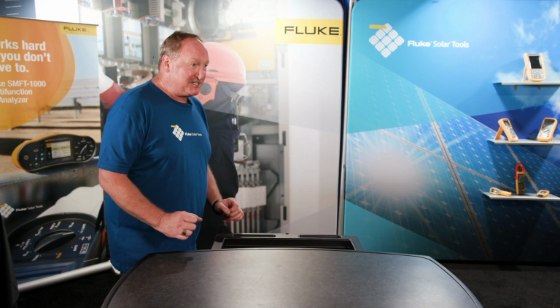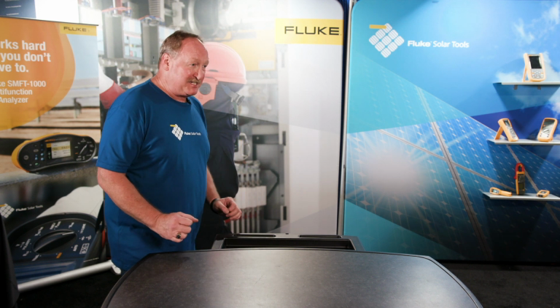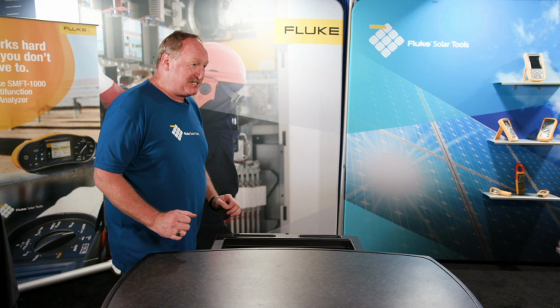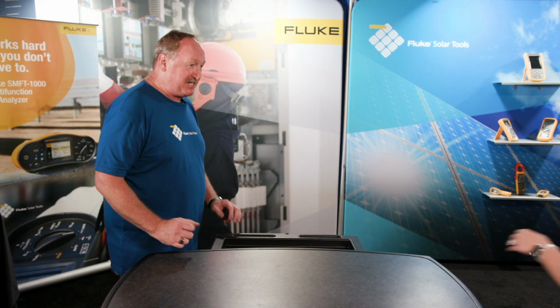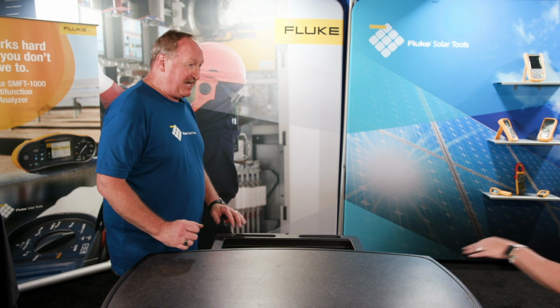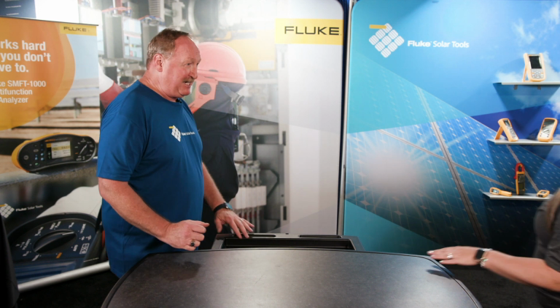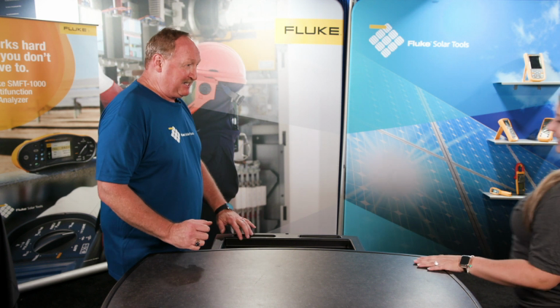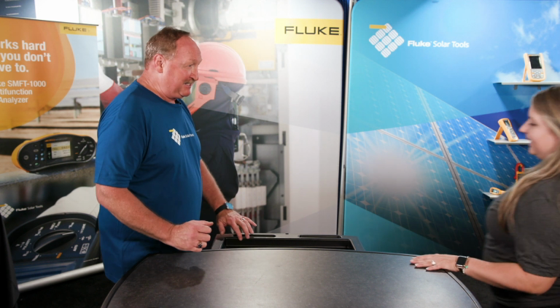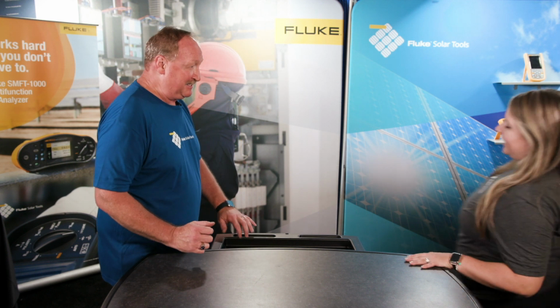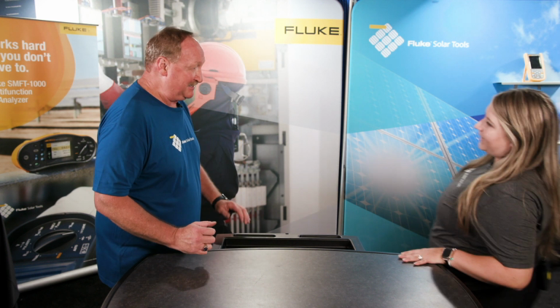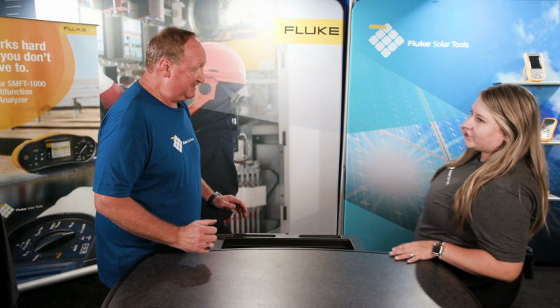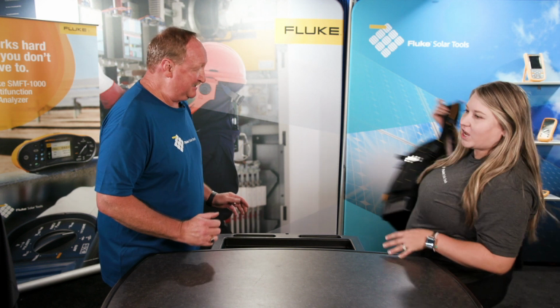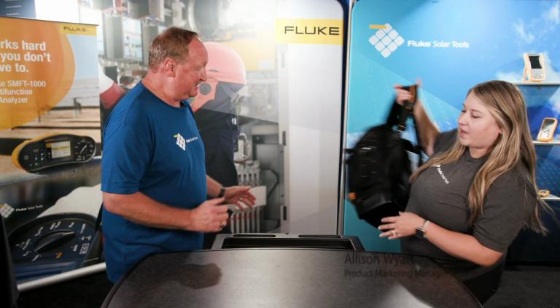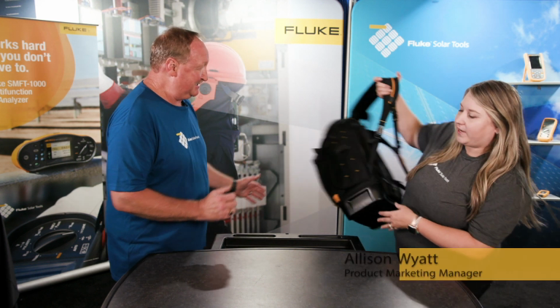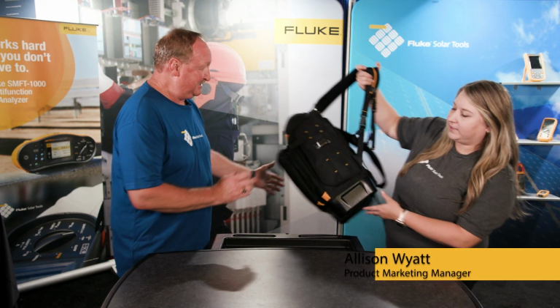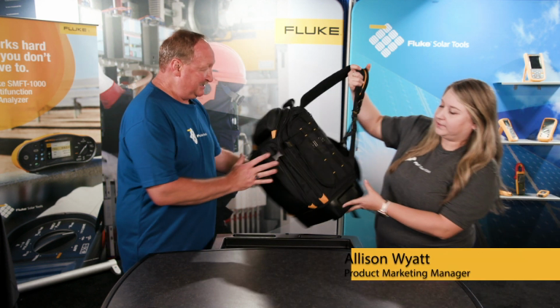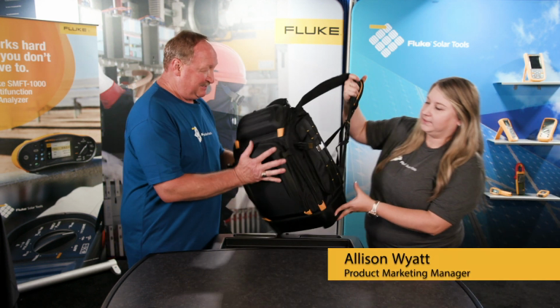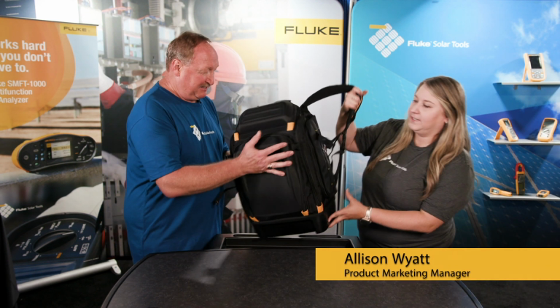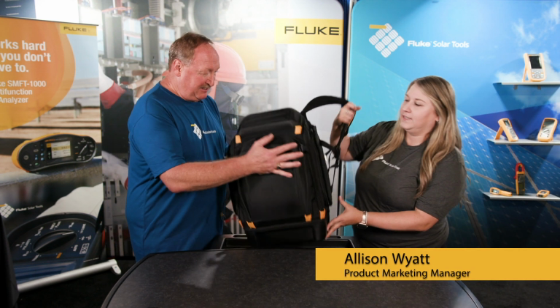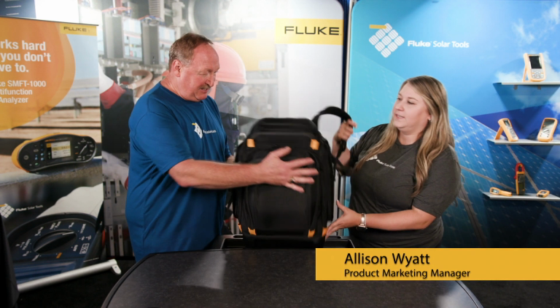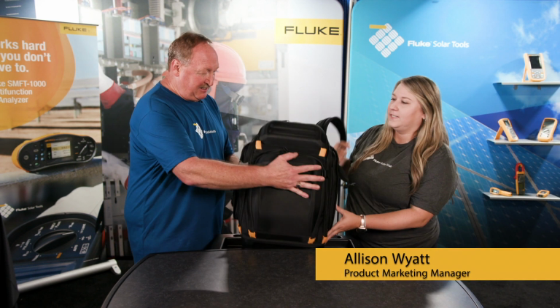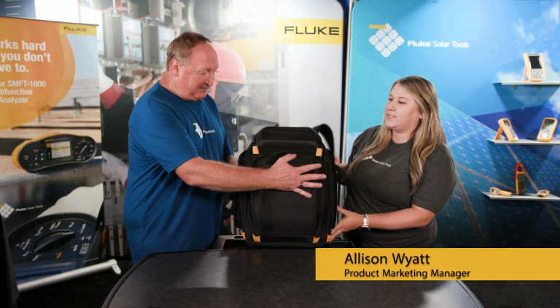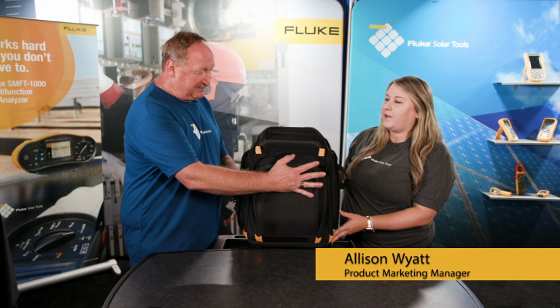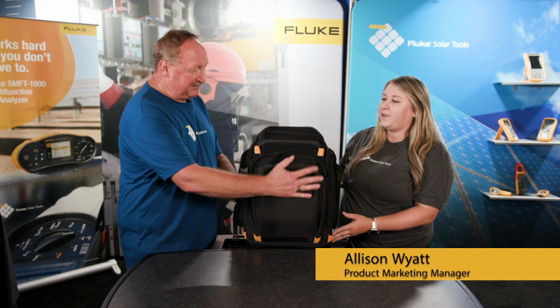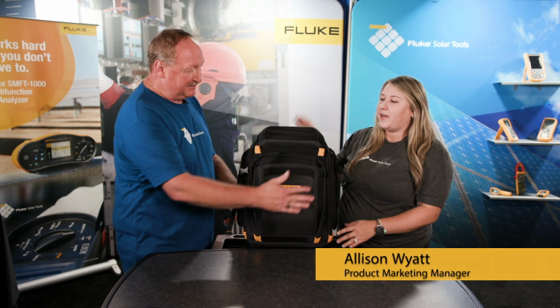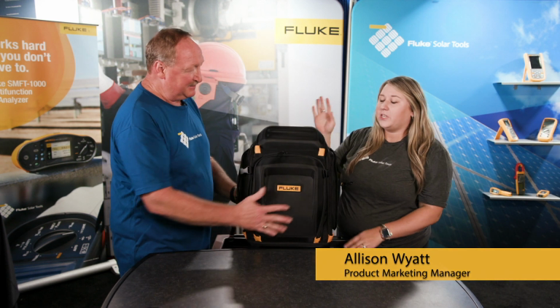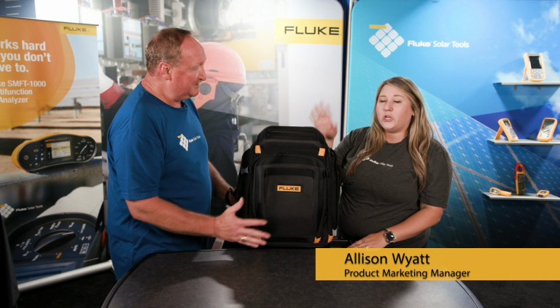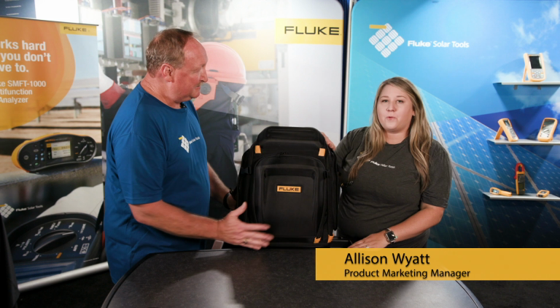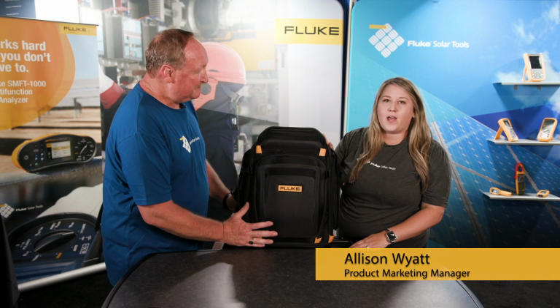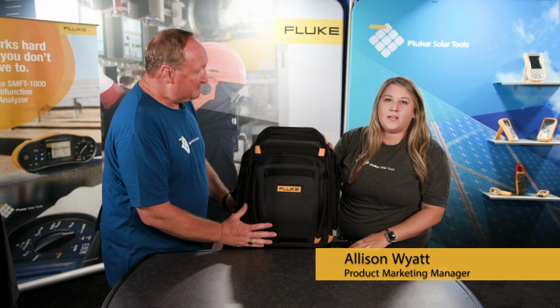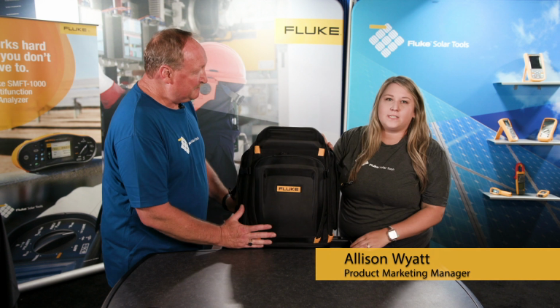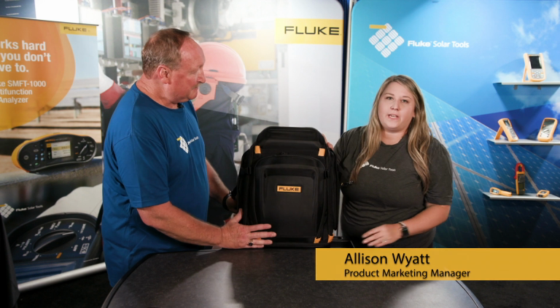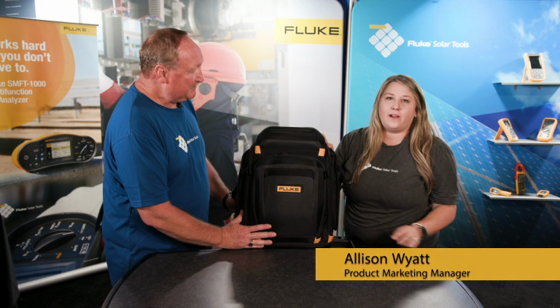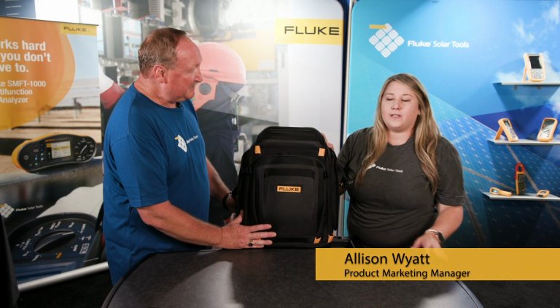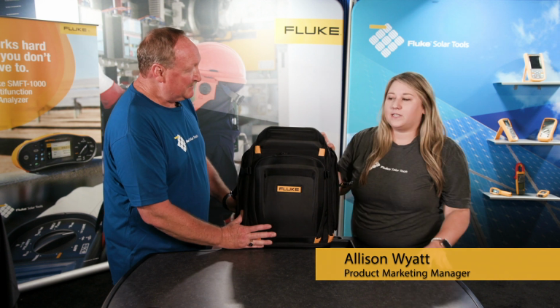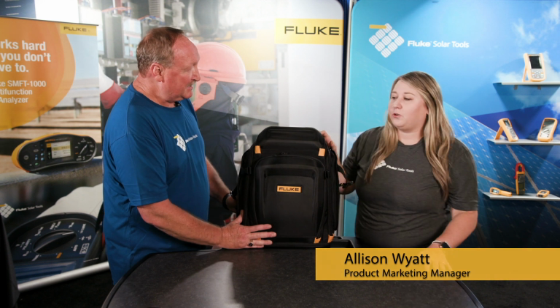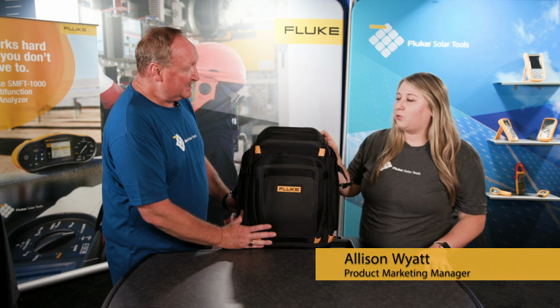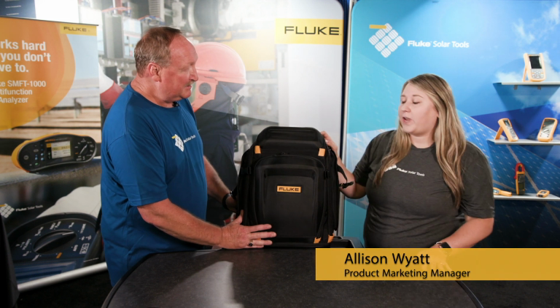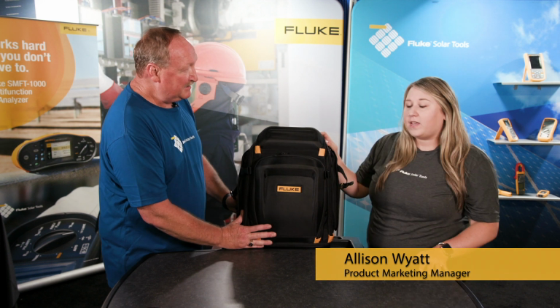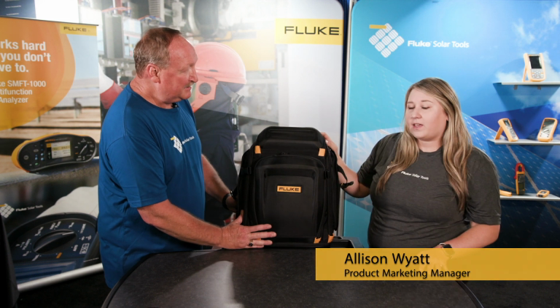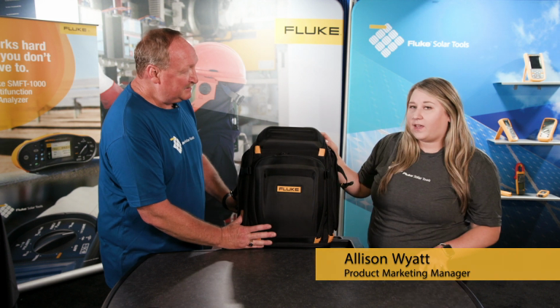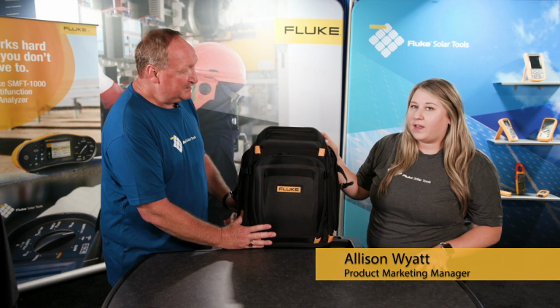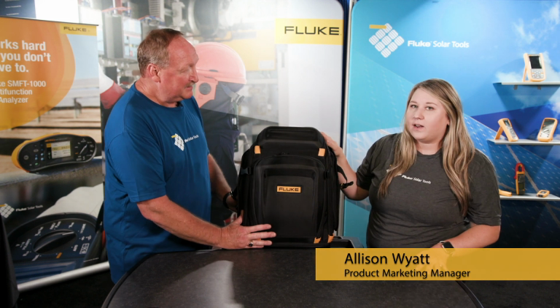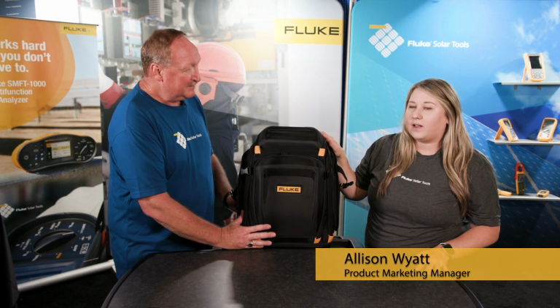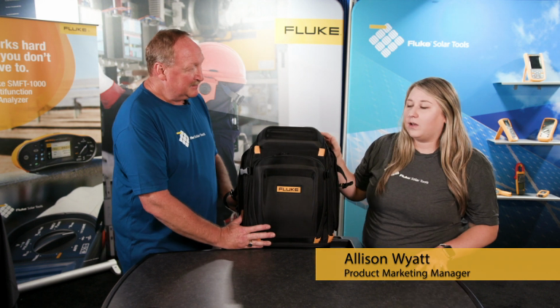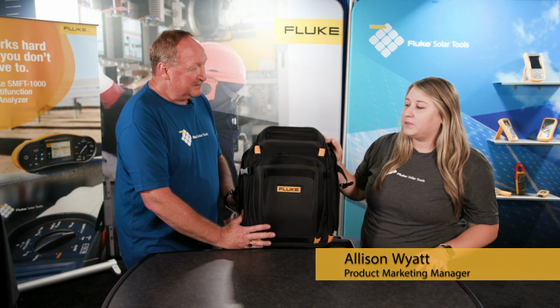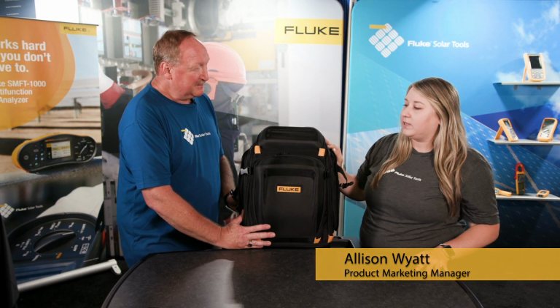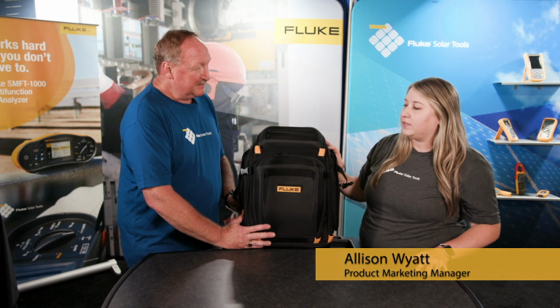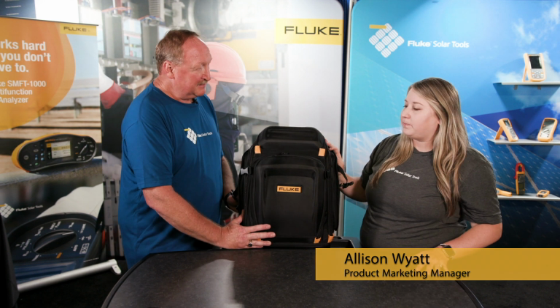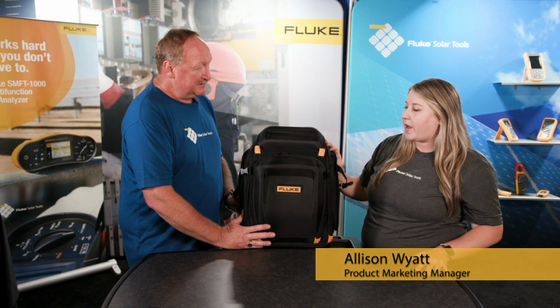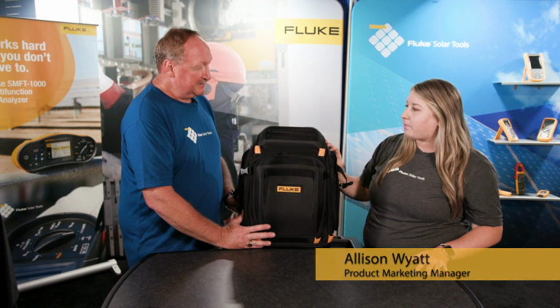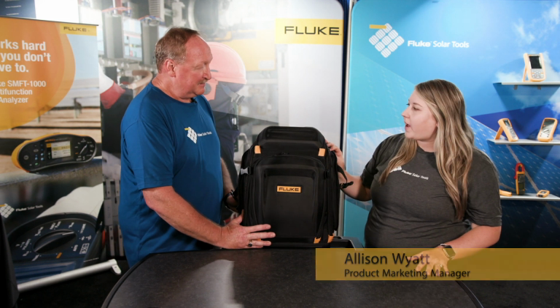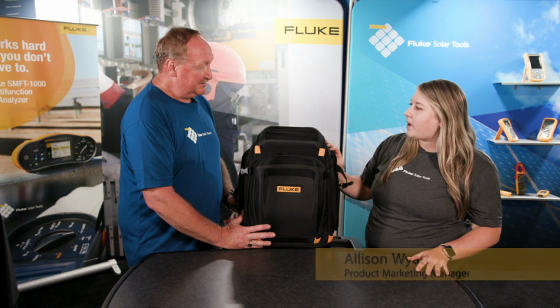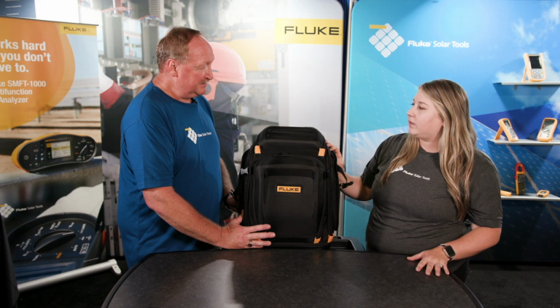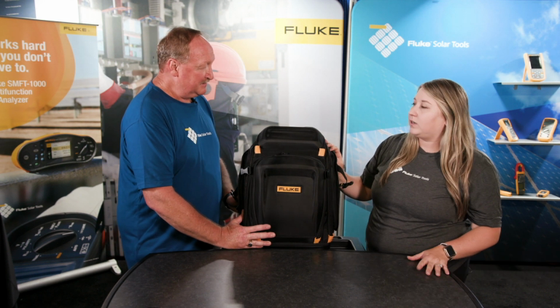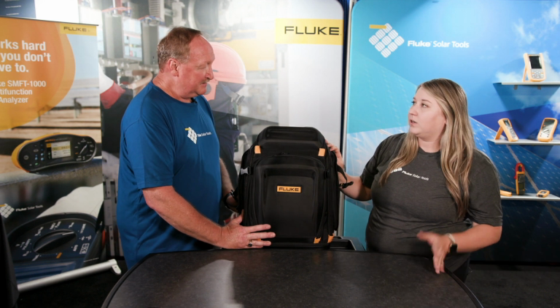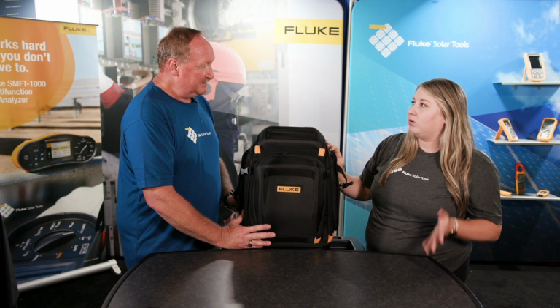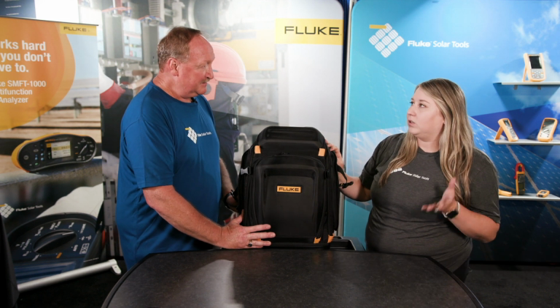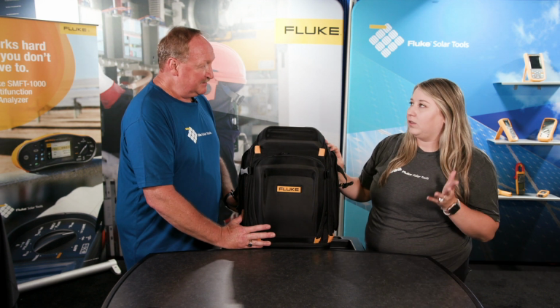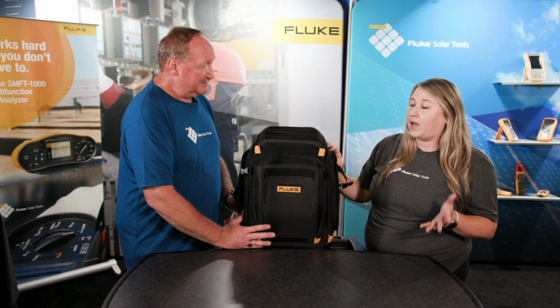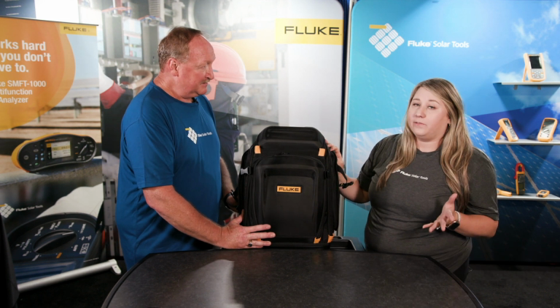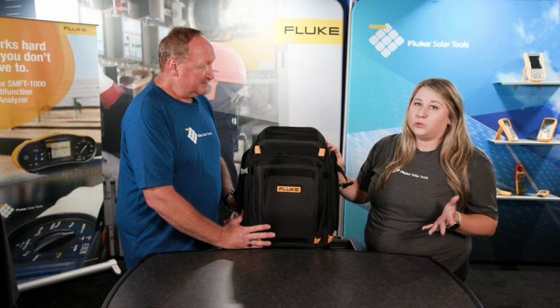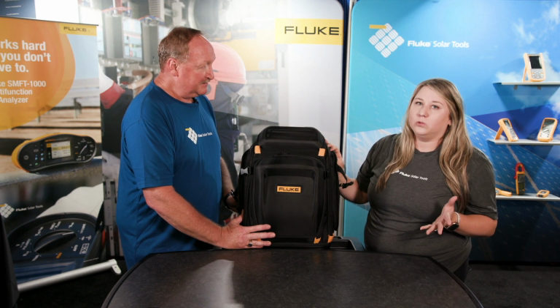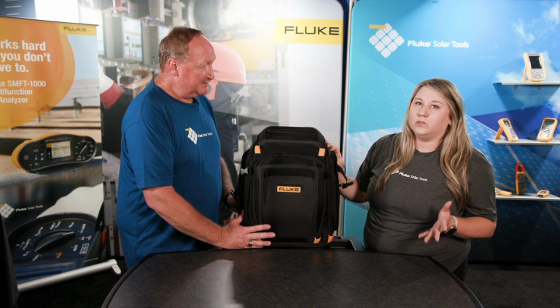This is exciting. So I've got the new product here. It's a great kit — it comes in this backpack that can hold a lot of tools. I'm looking forward to seeing what we've got here.